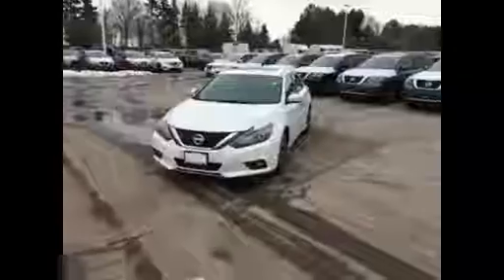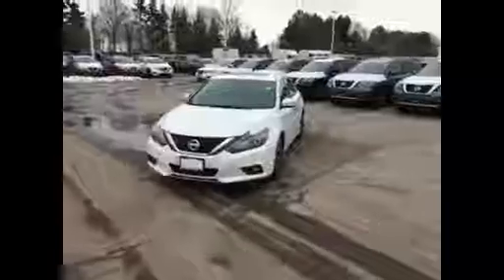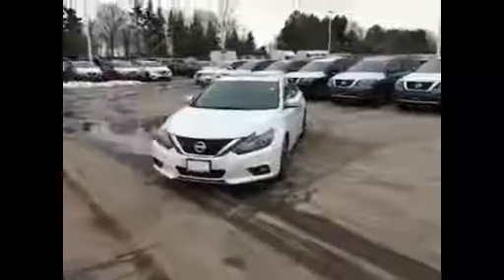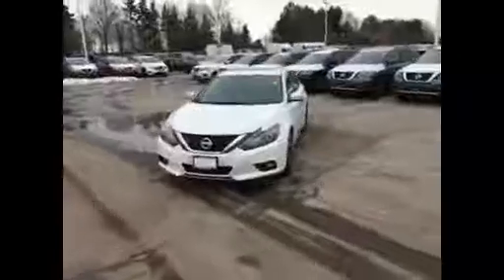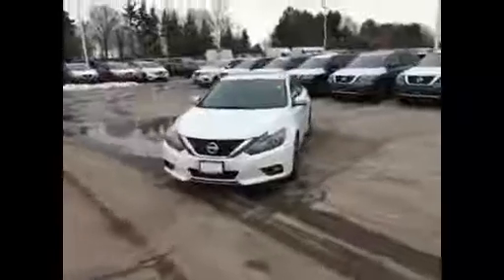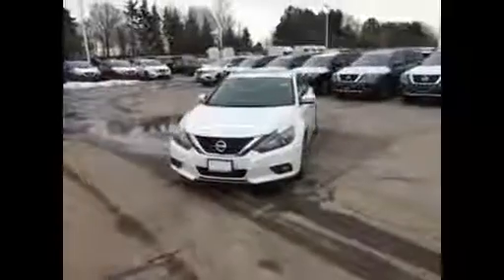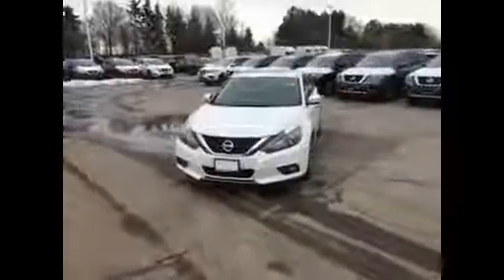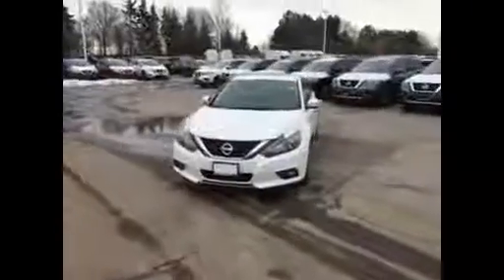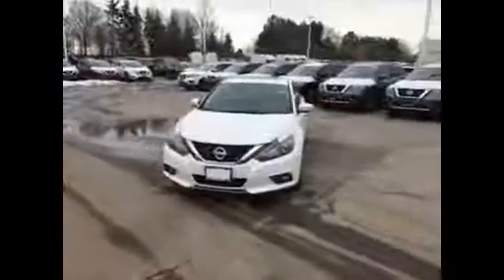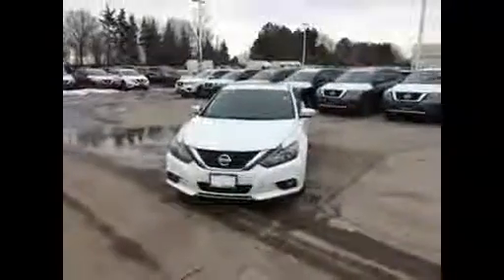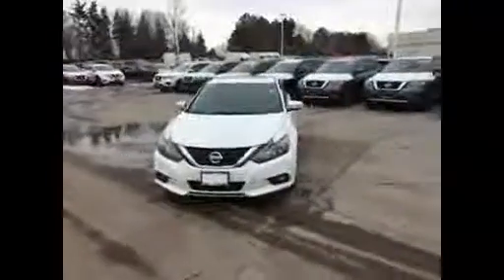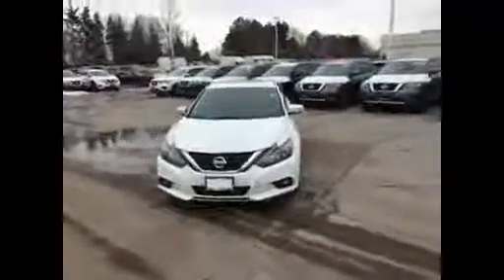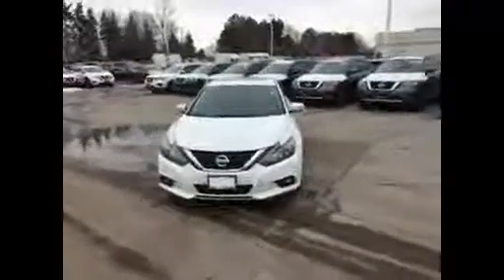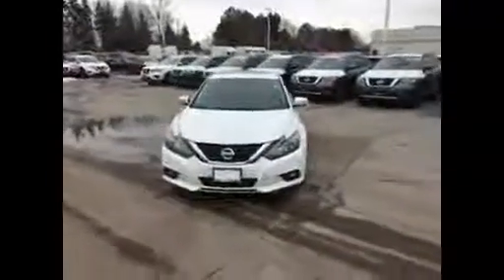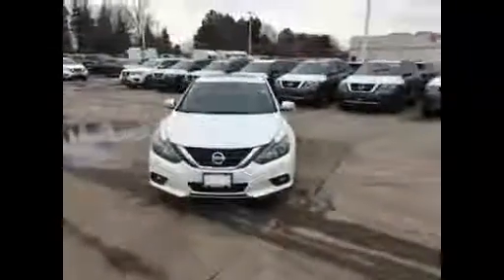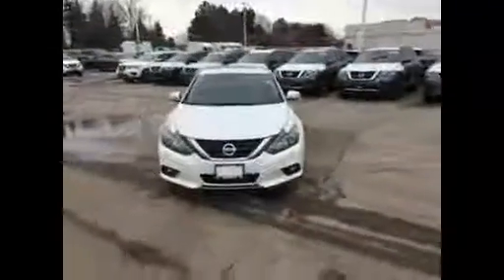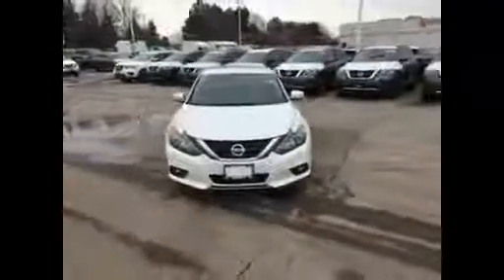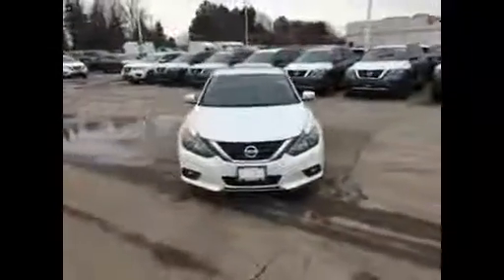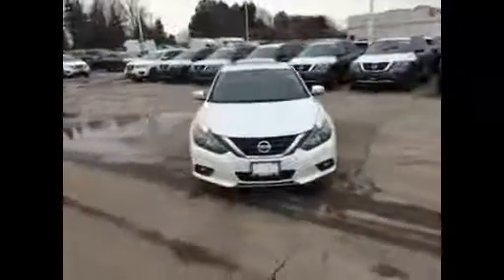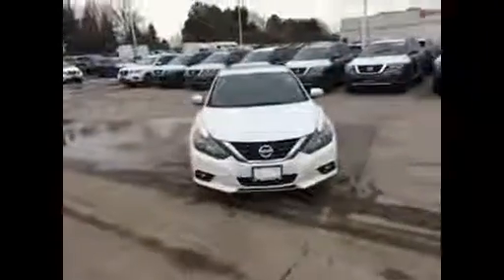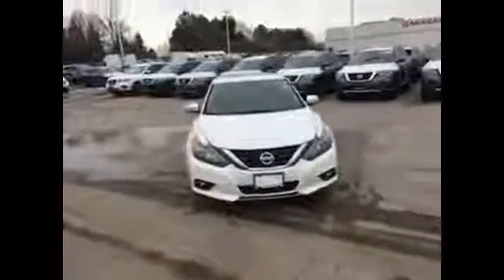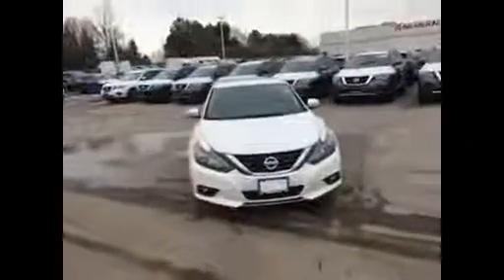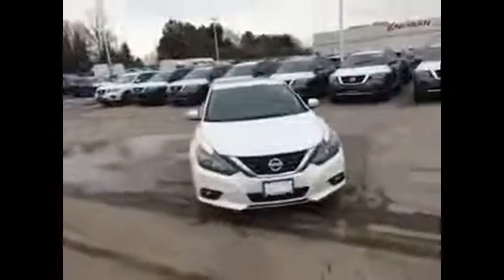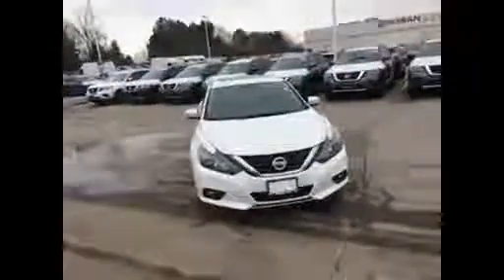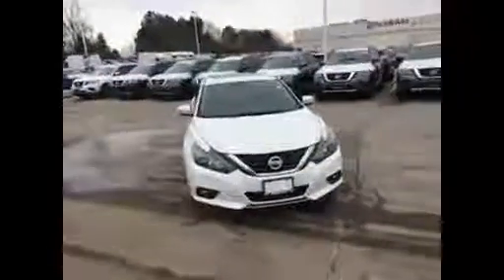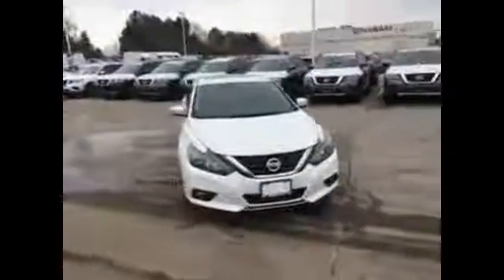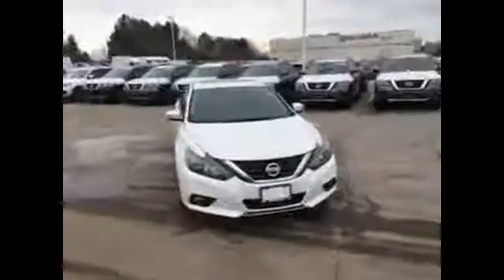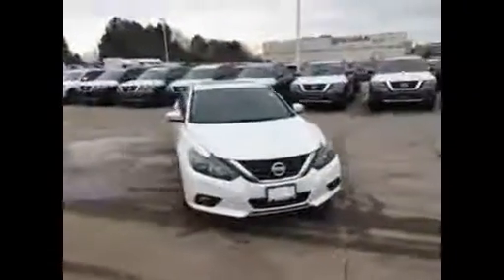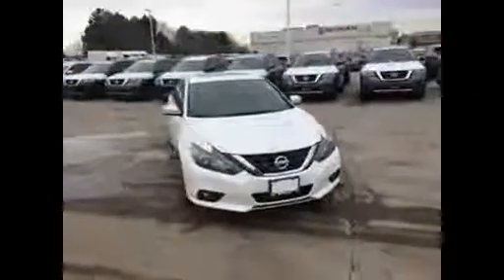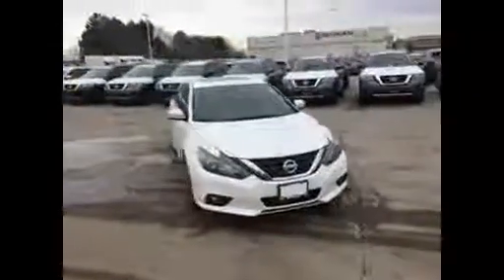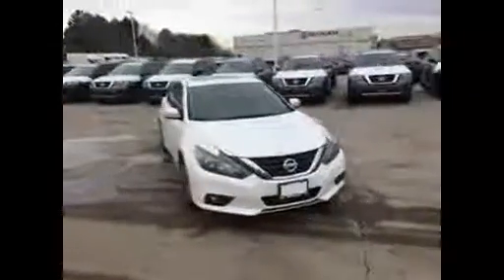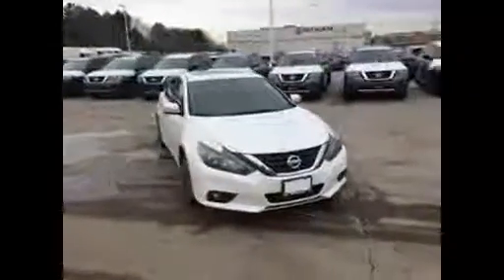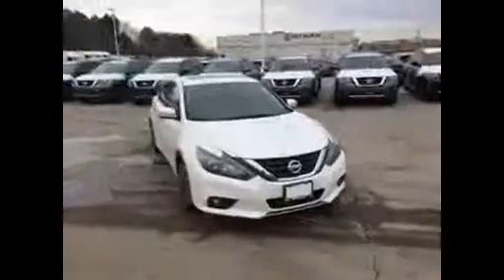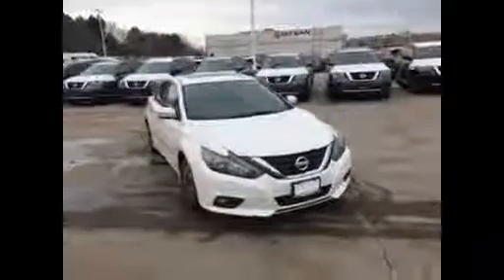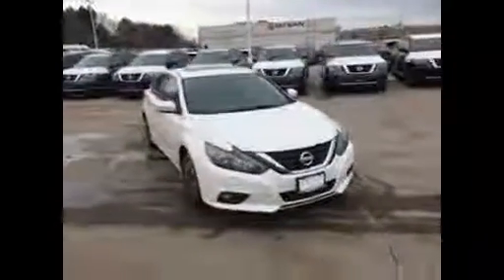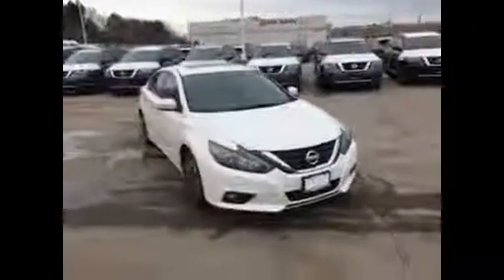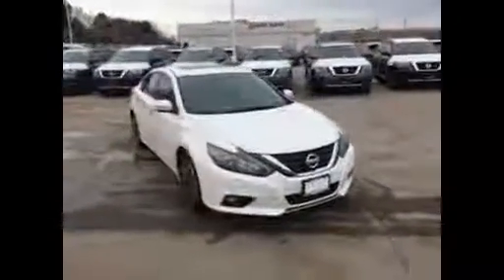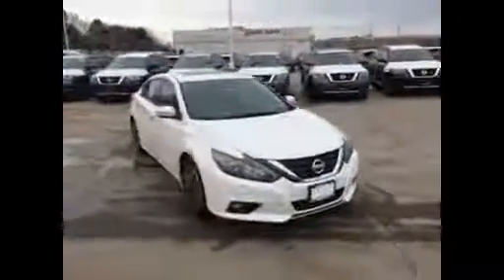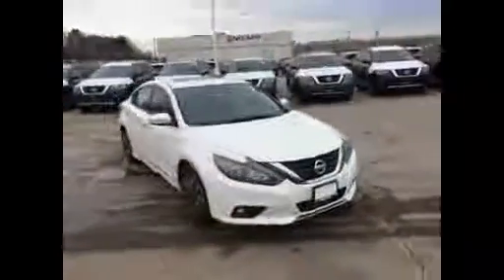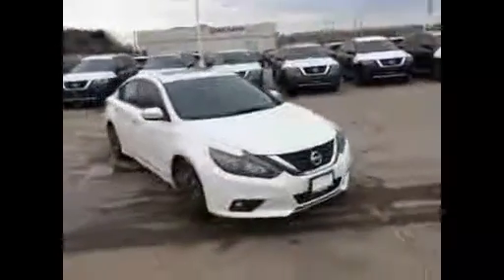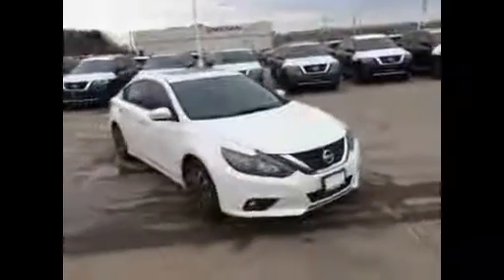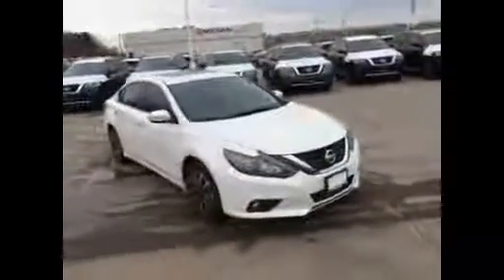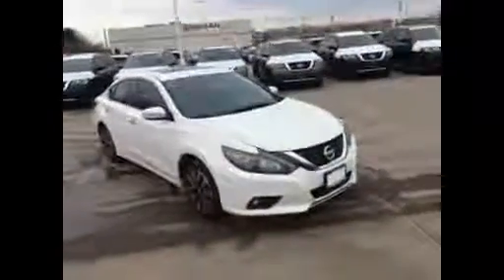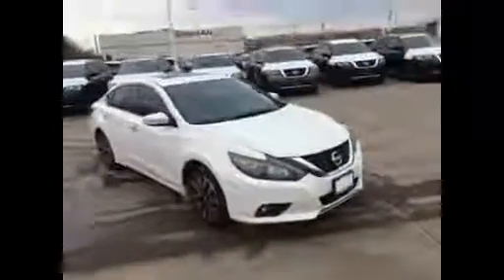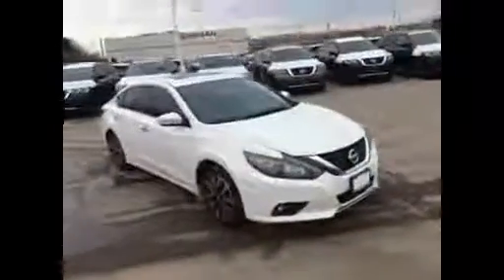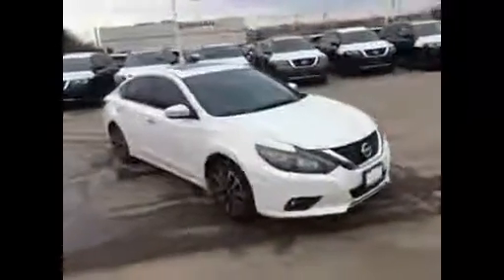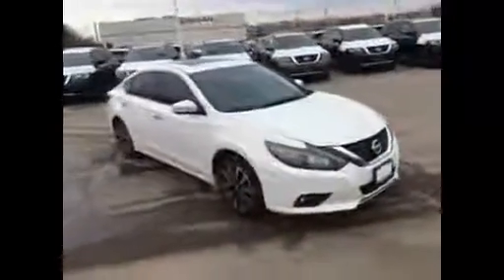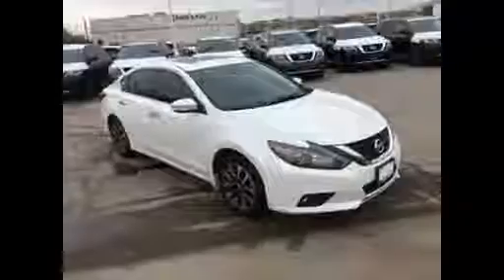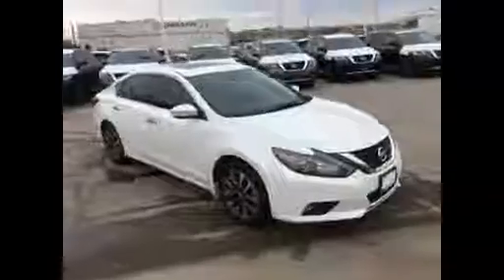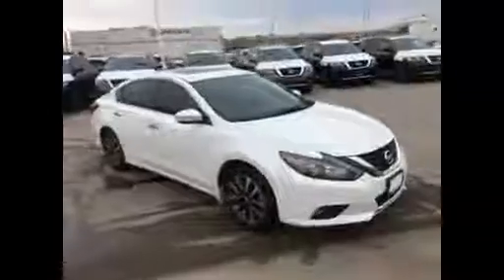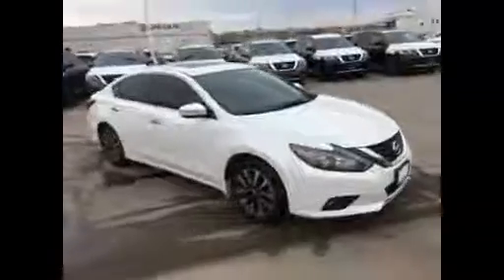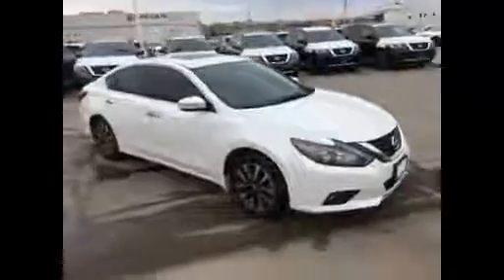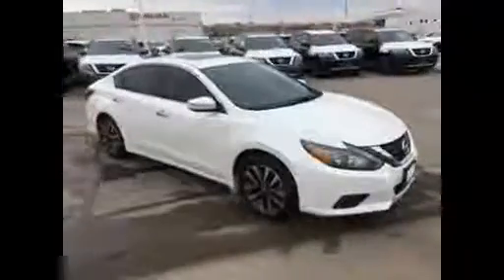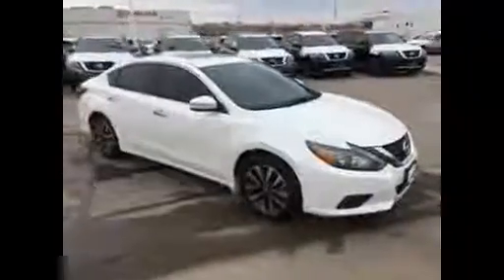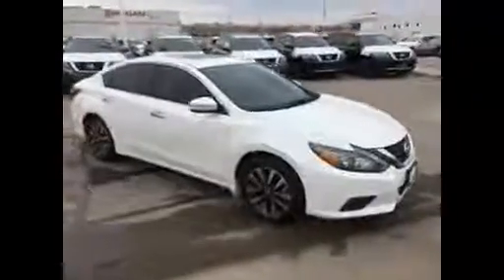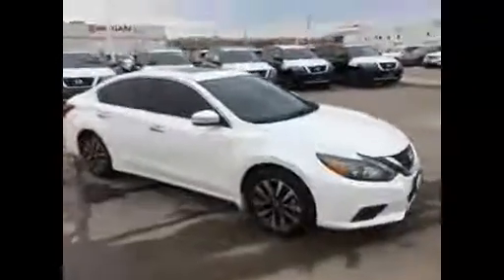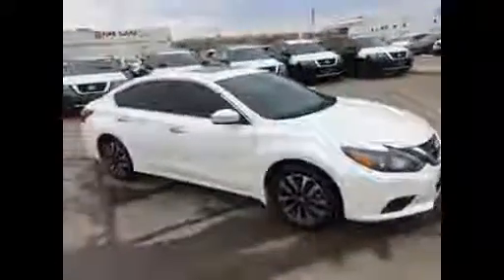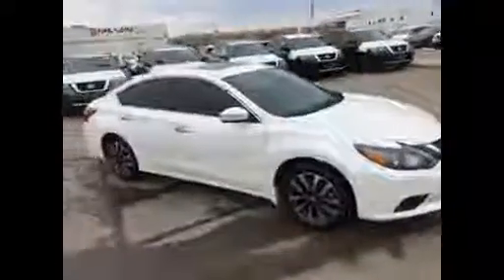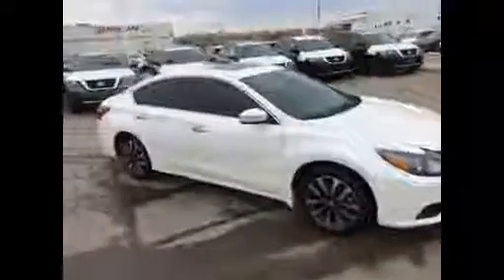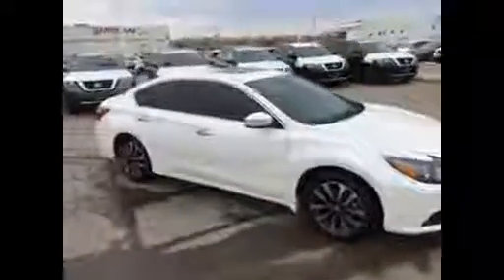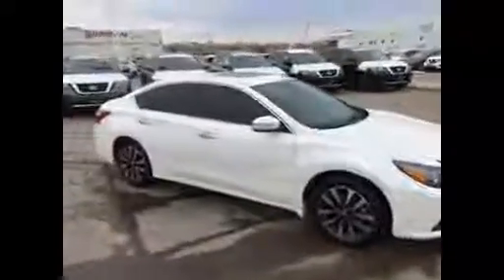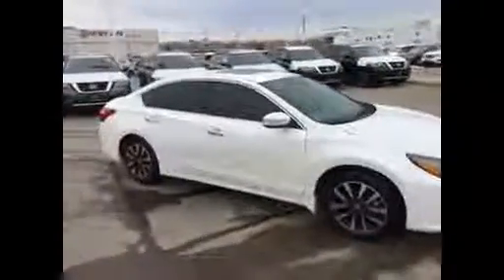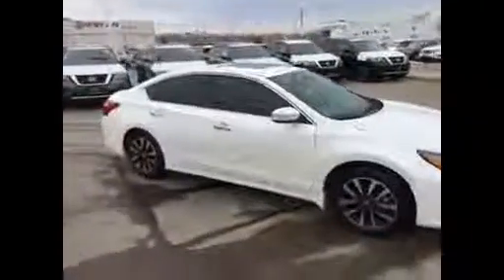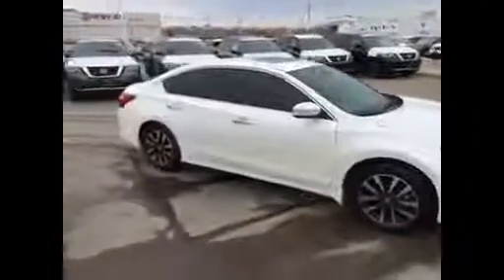Good morning, Verdaraj. My name is Steven. I'm going to take a minute to do a quick walk-around video of the Ultima SL you emailed in on.